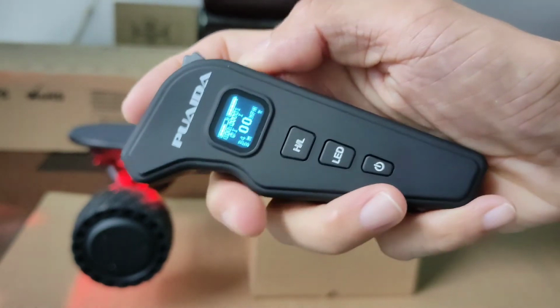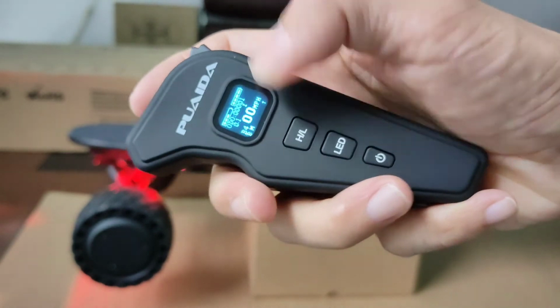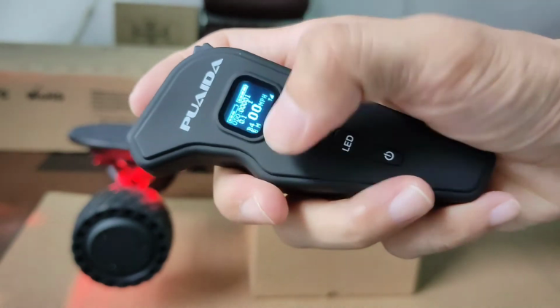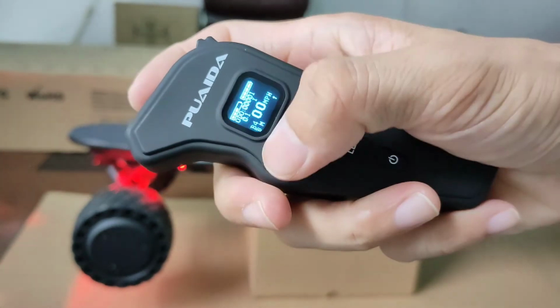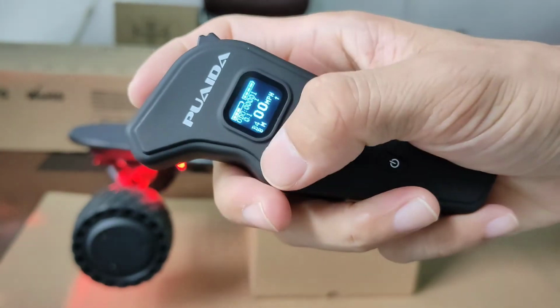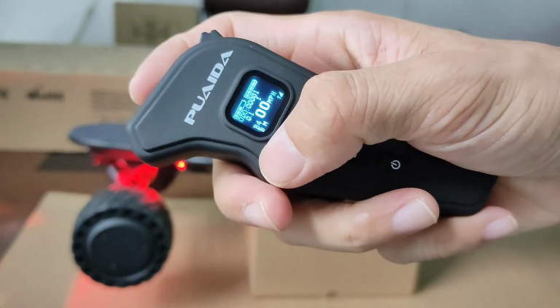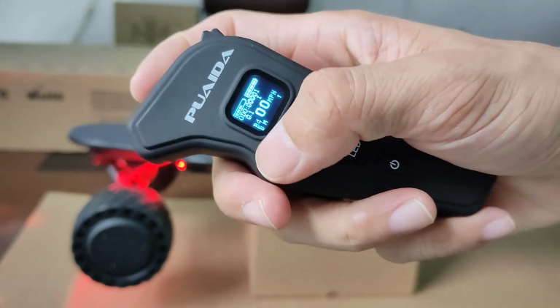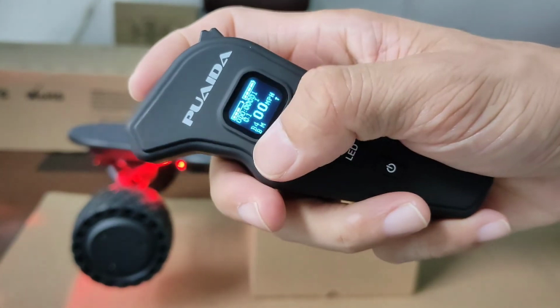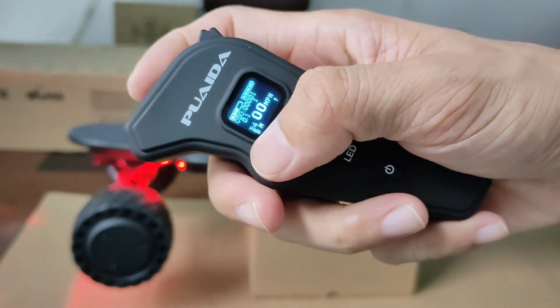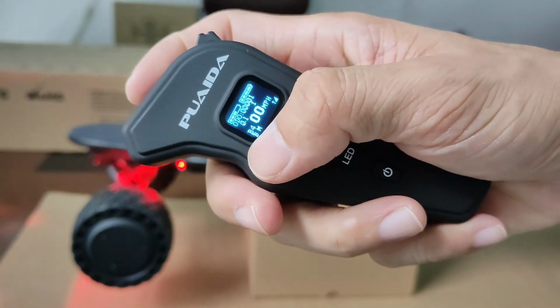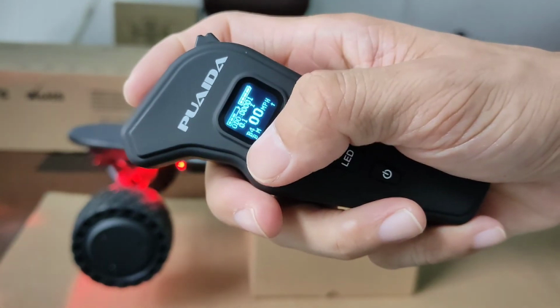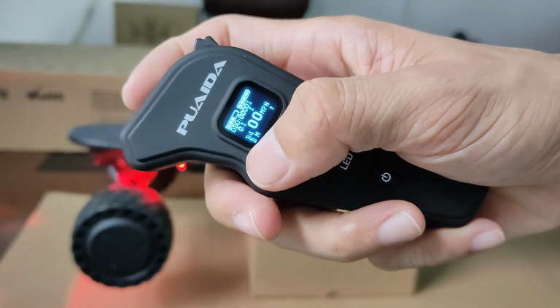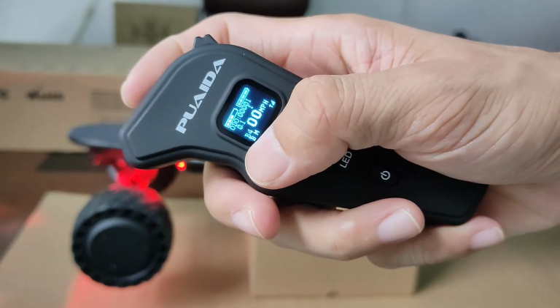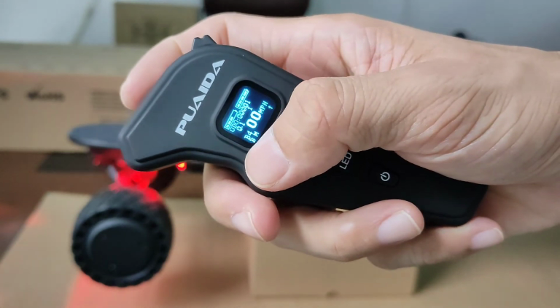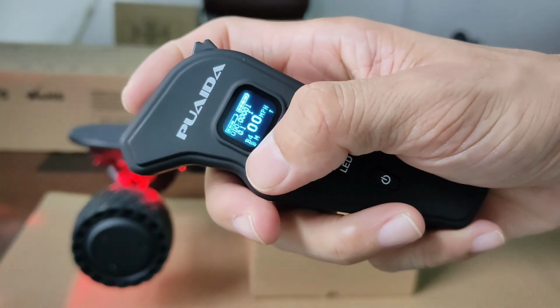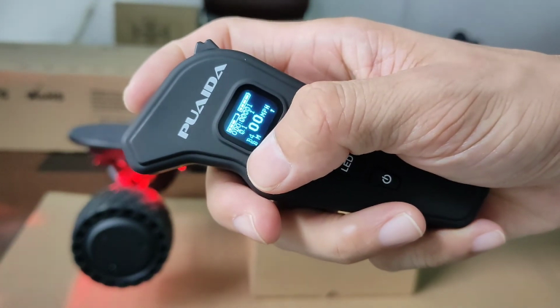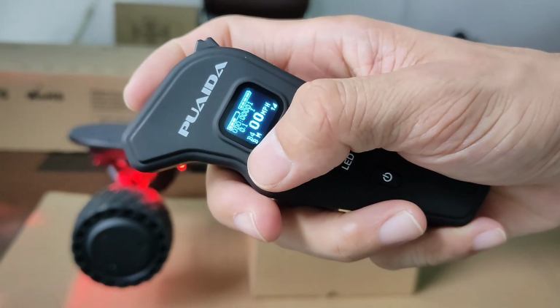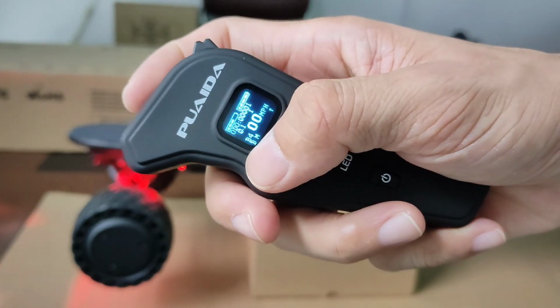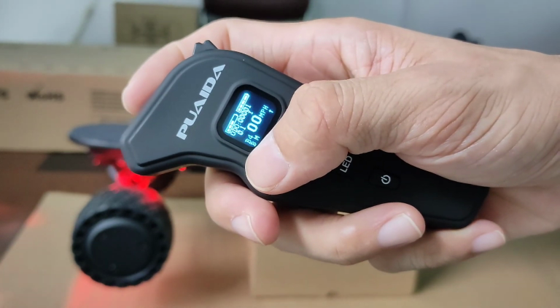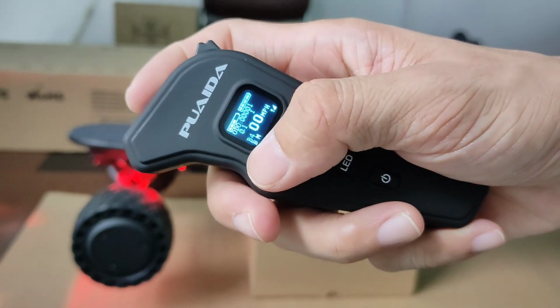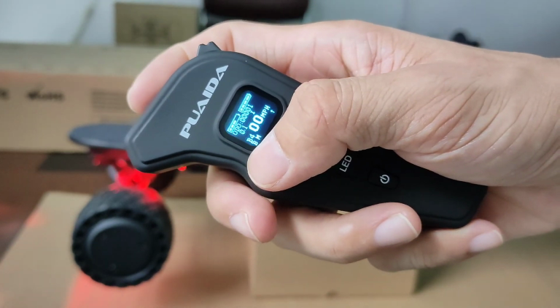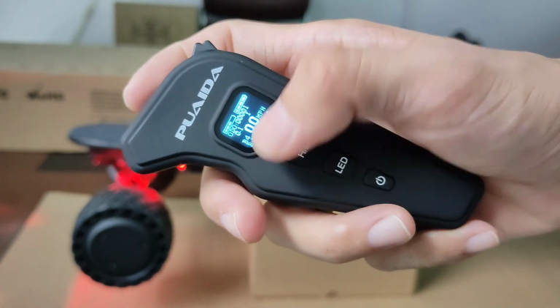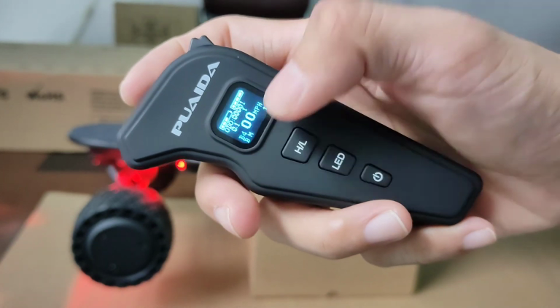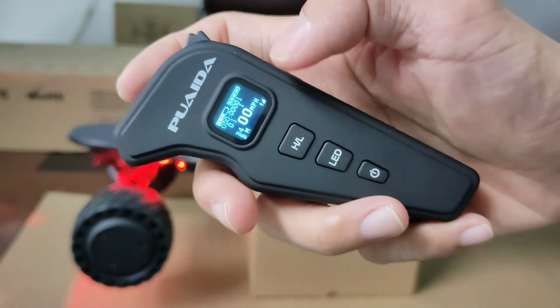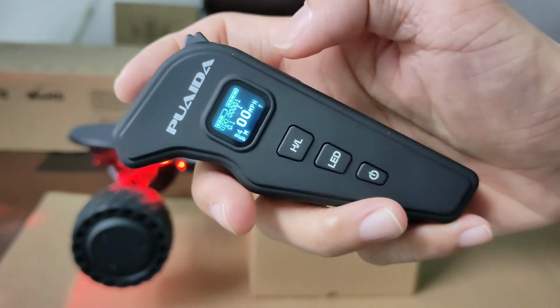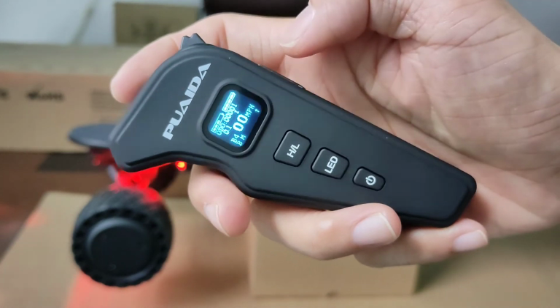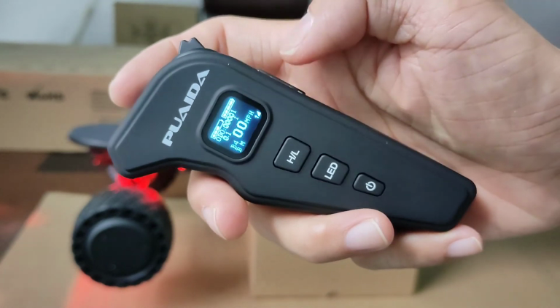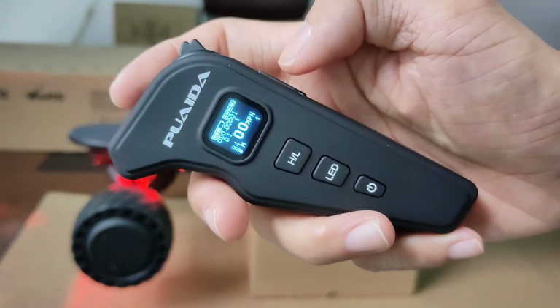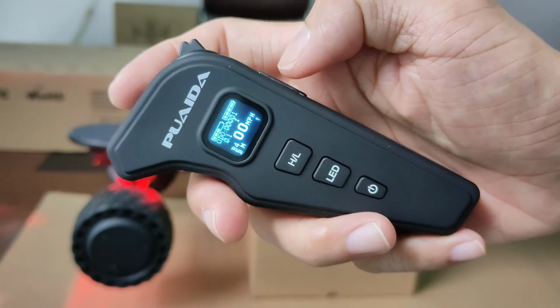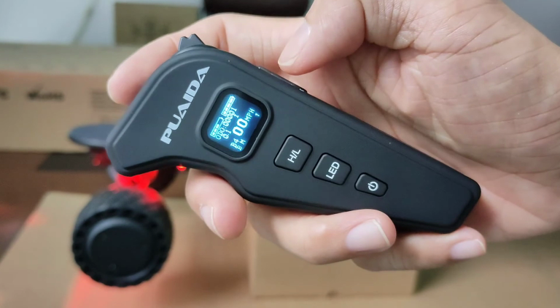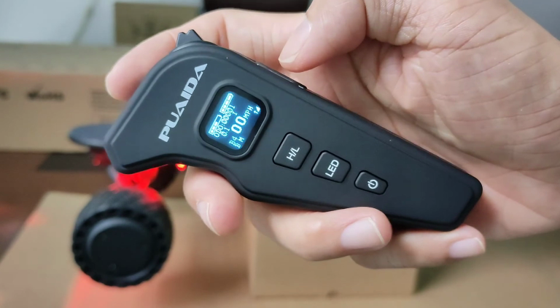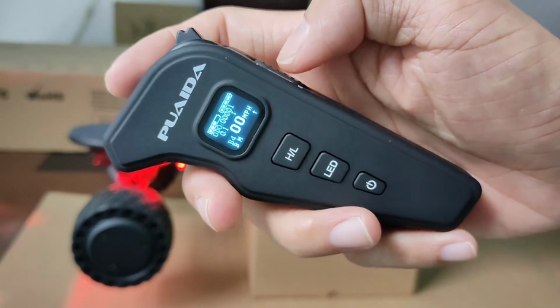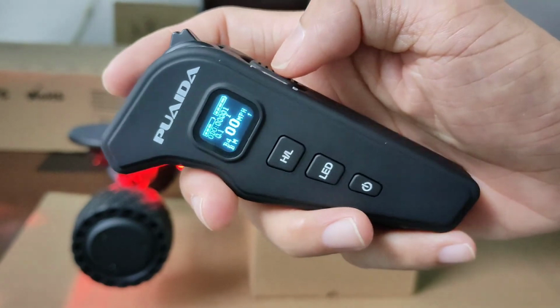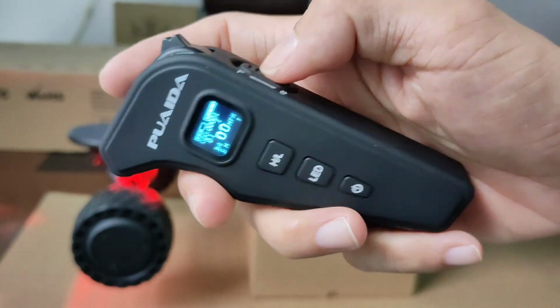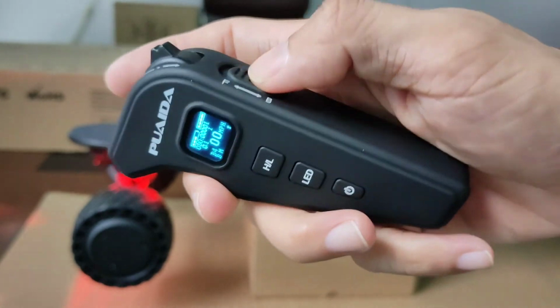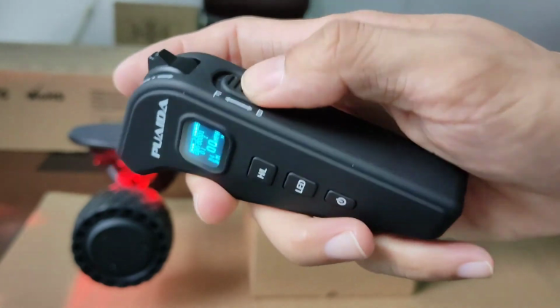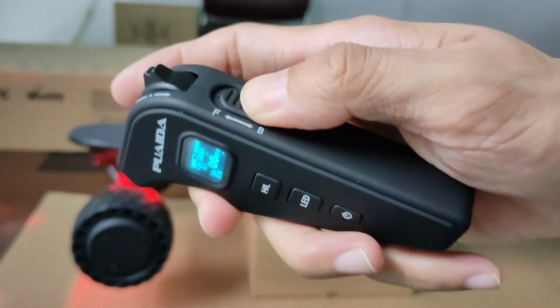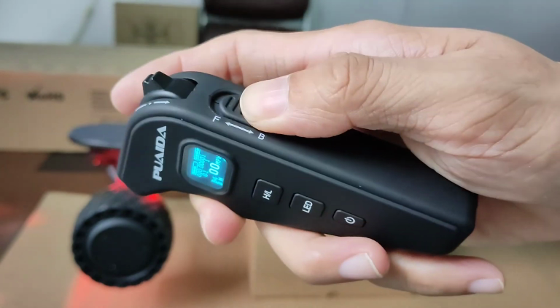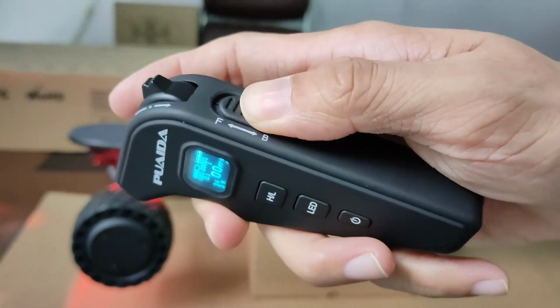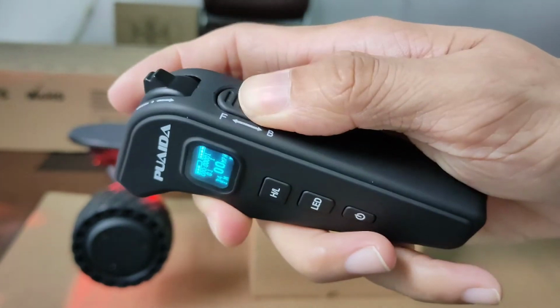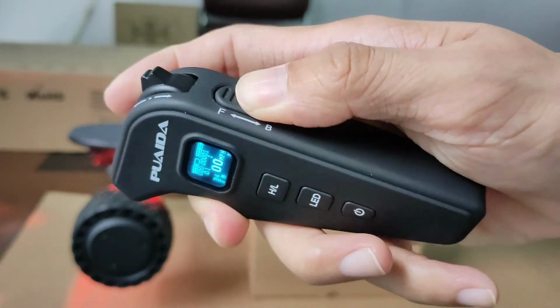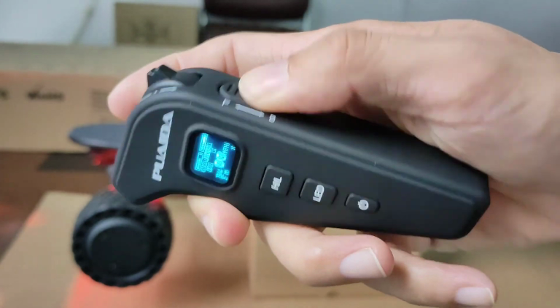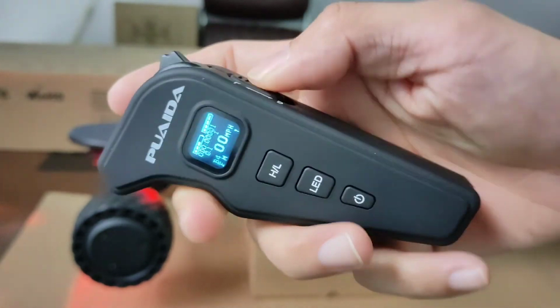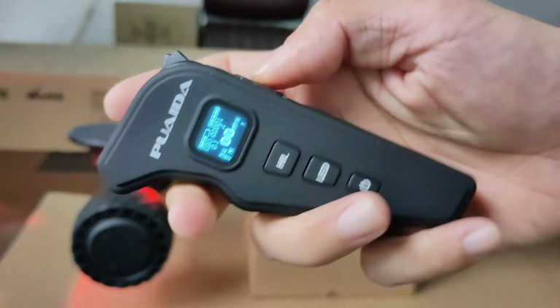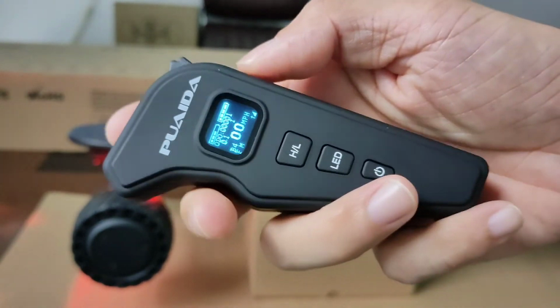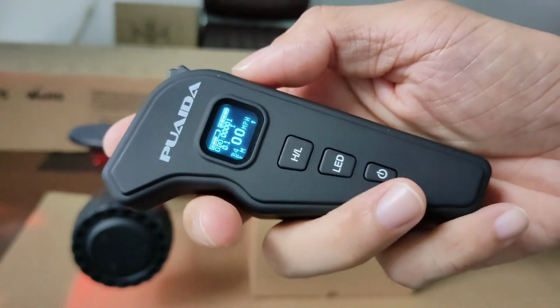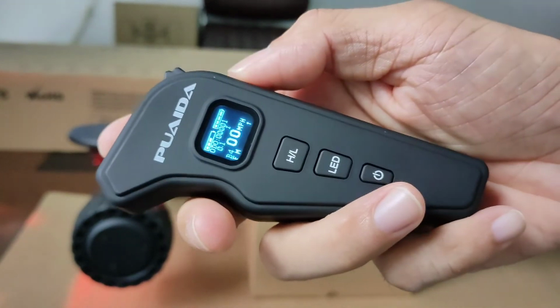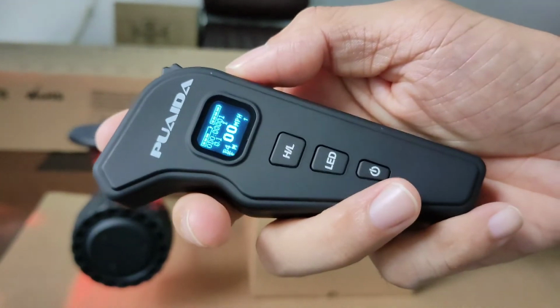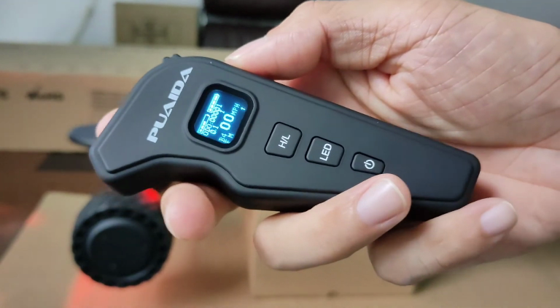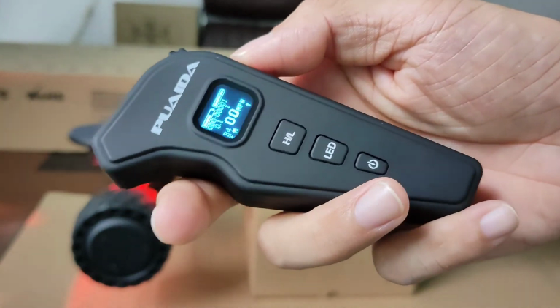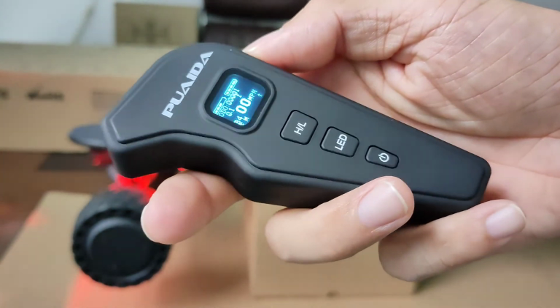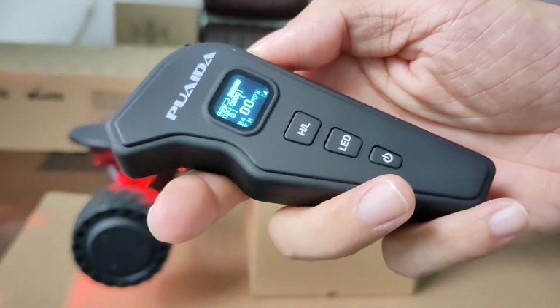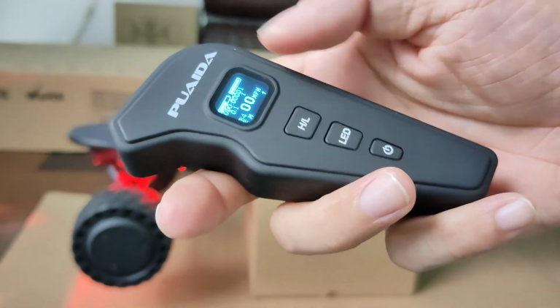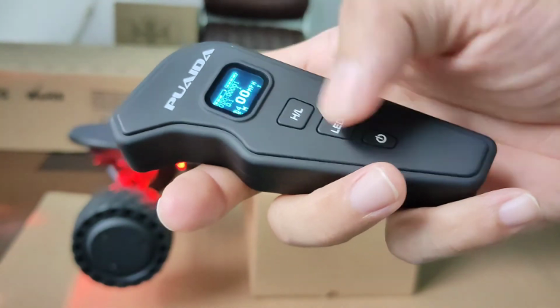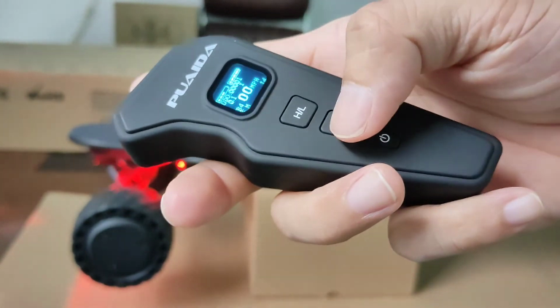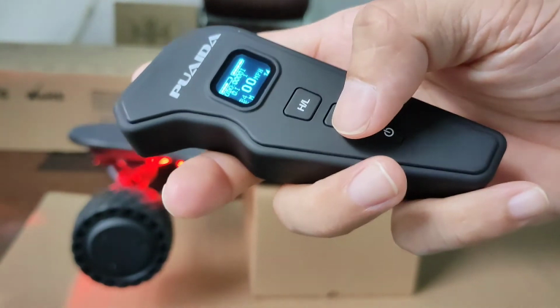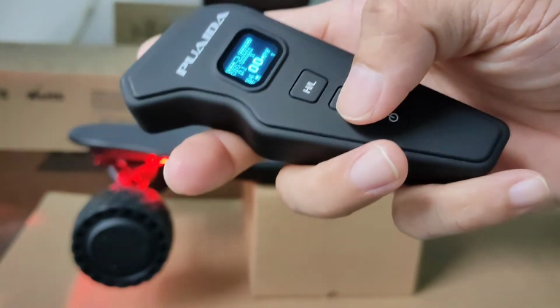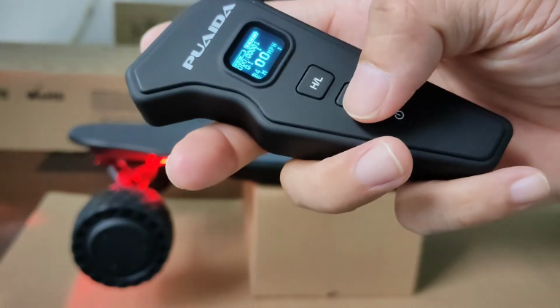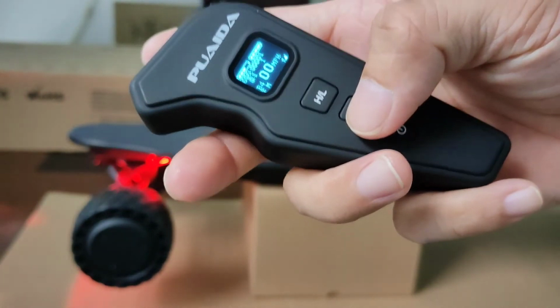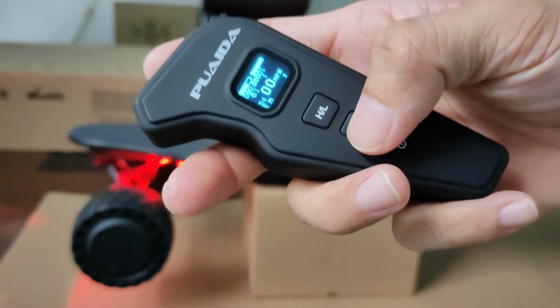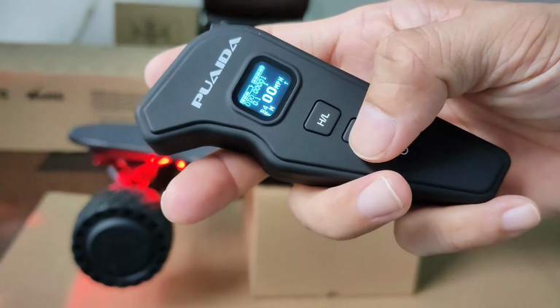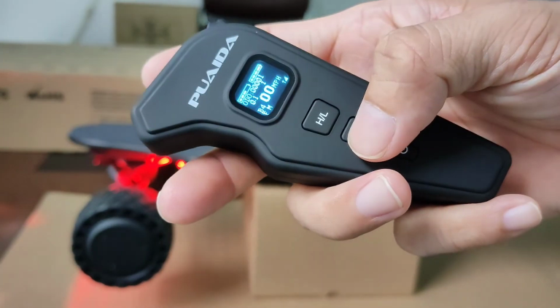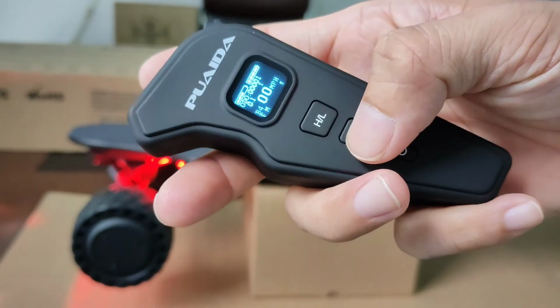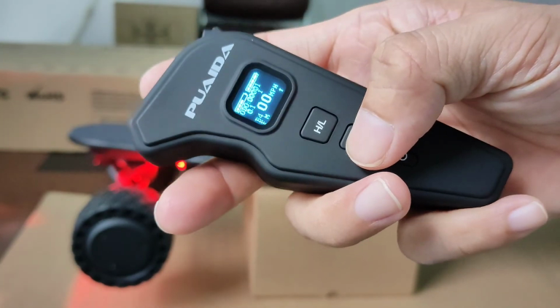Always remember to check the forward and backward switch before riding. 'B' means backward — you need to switch it to forward, otherwise the board may leave you on your butt.